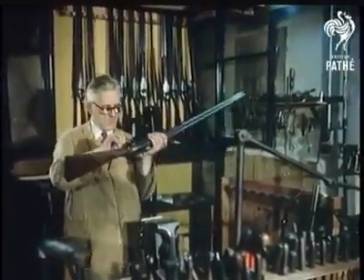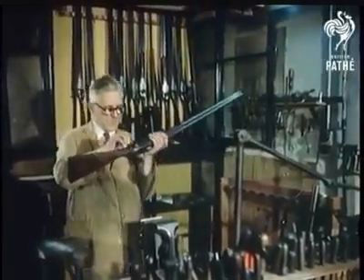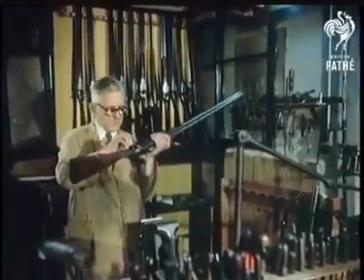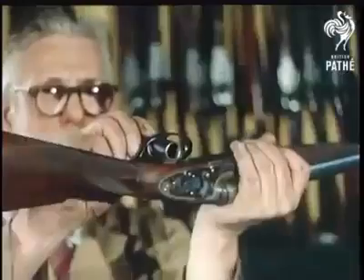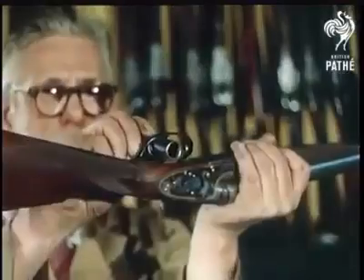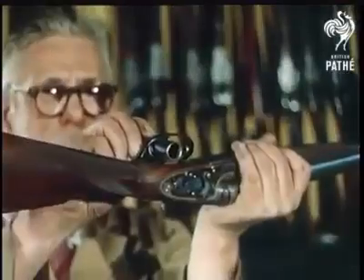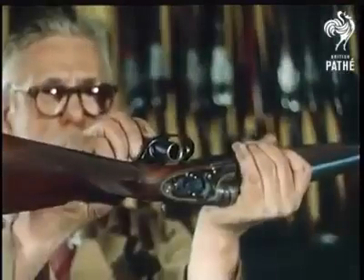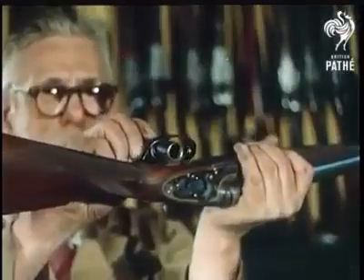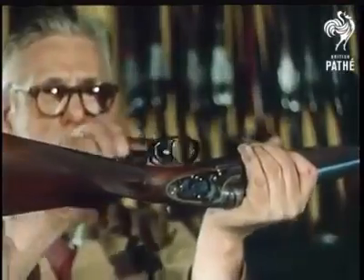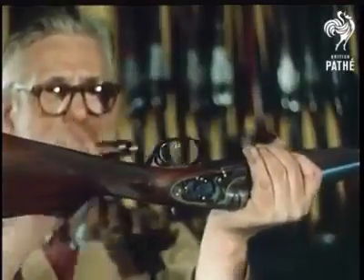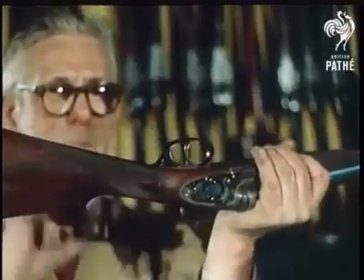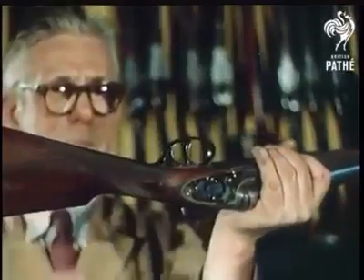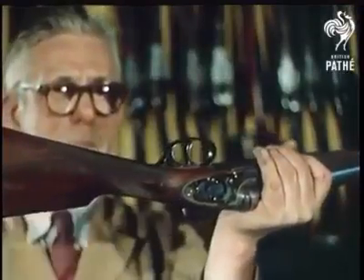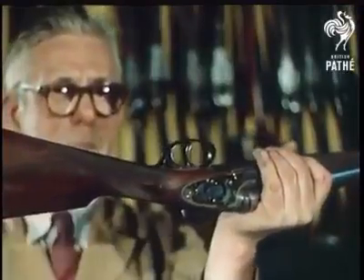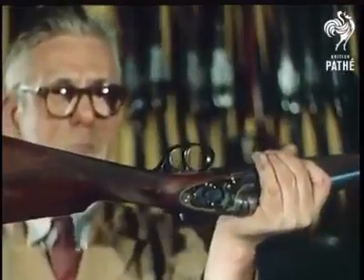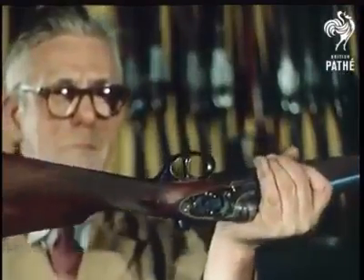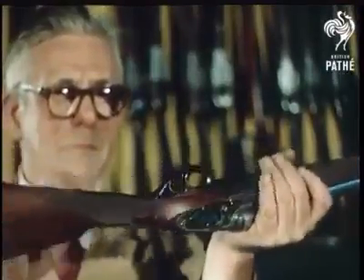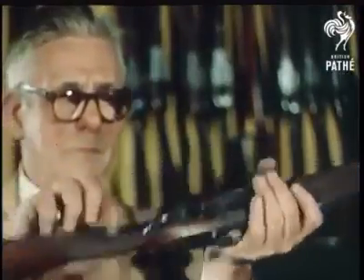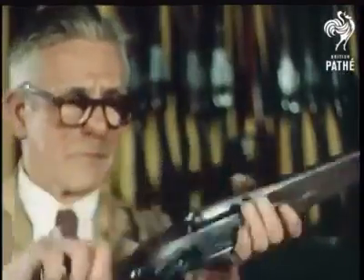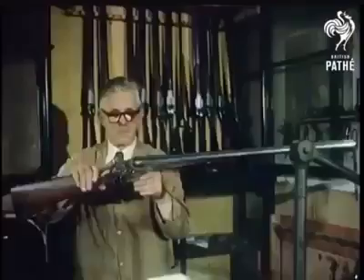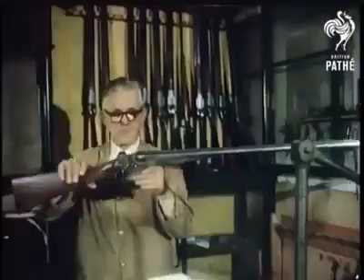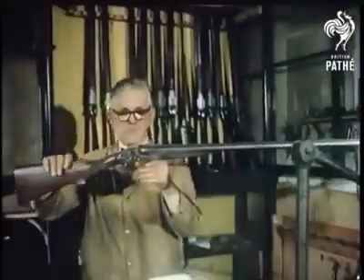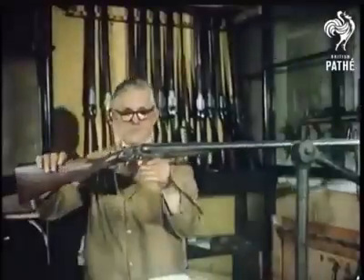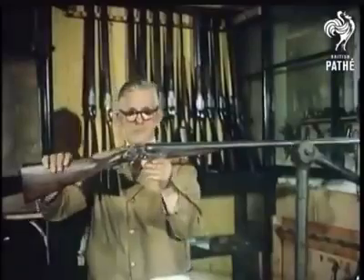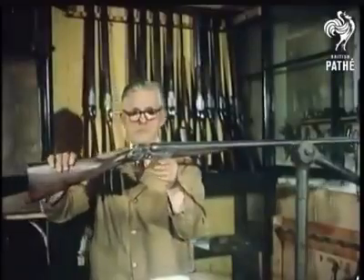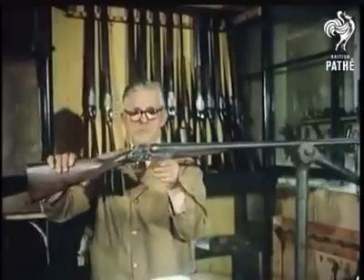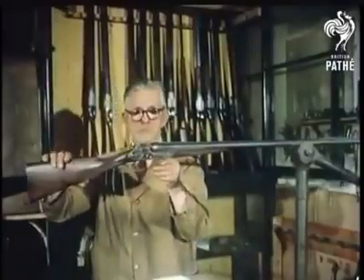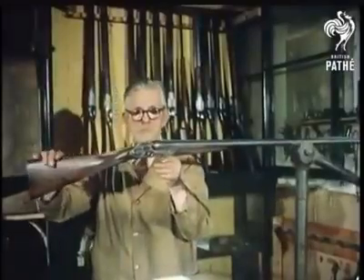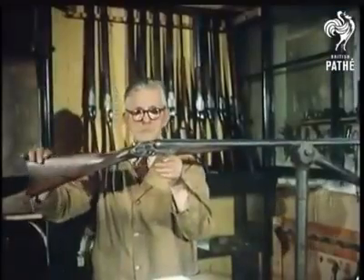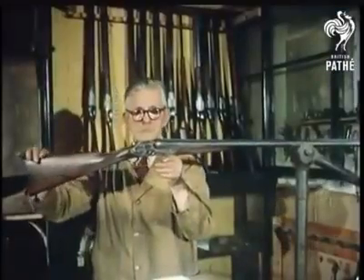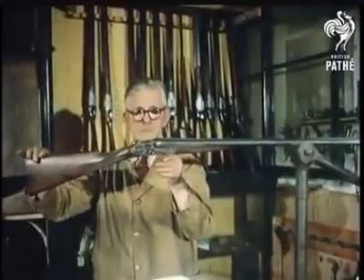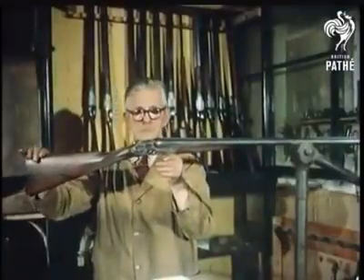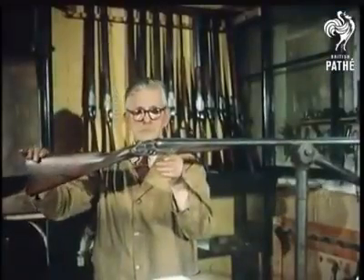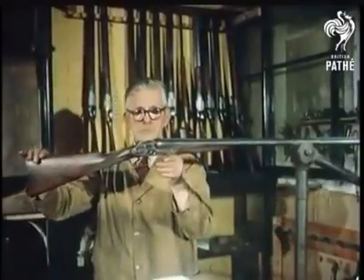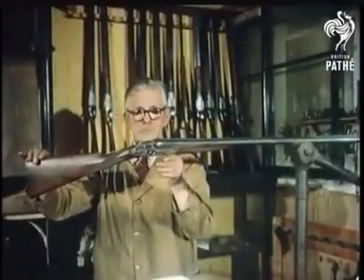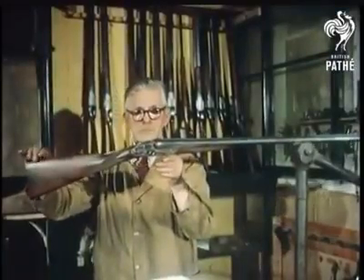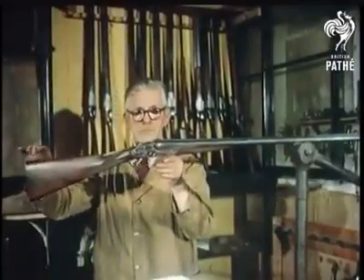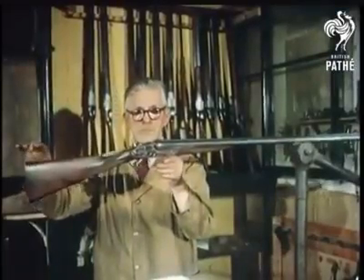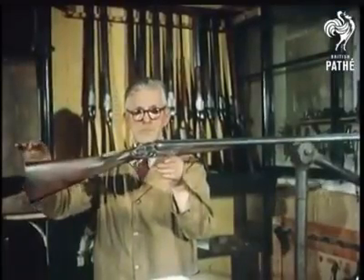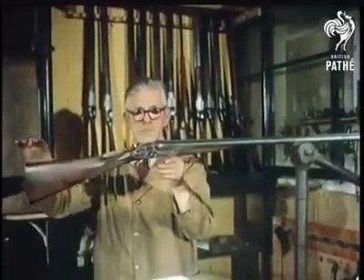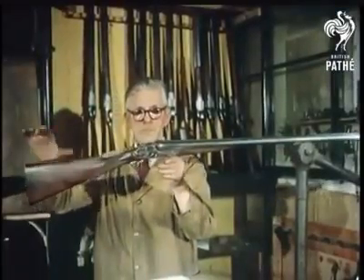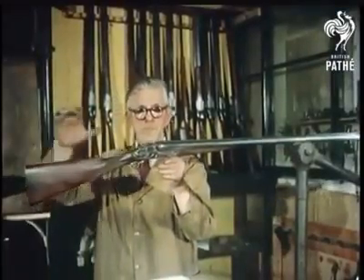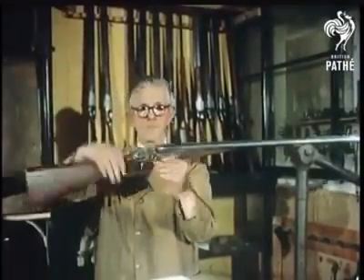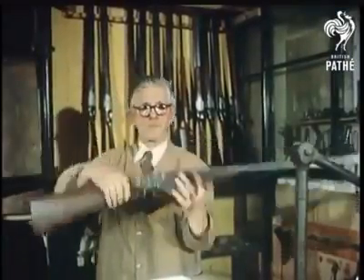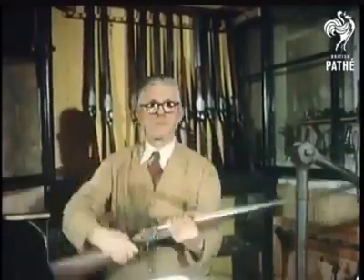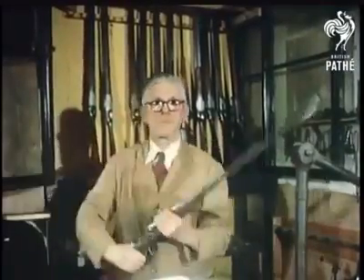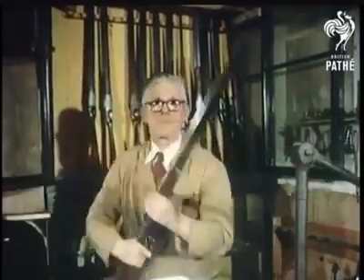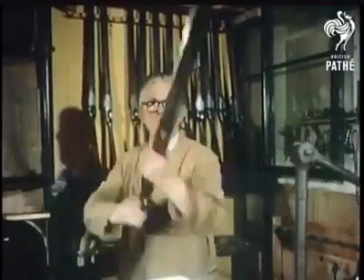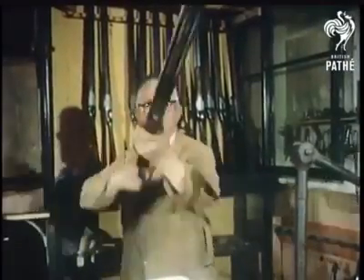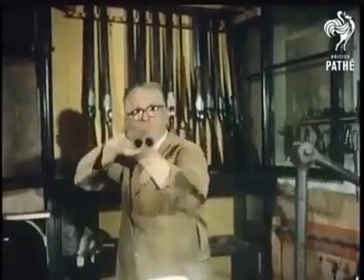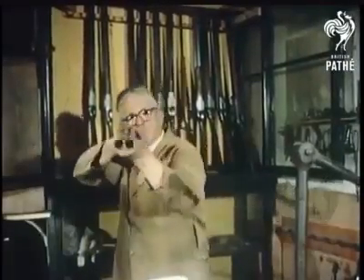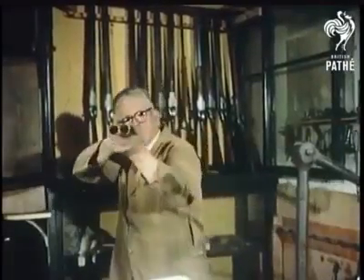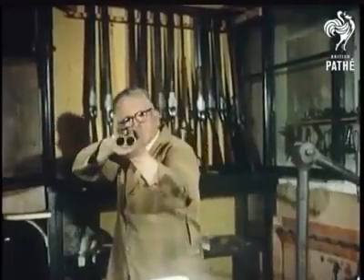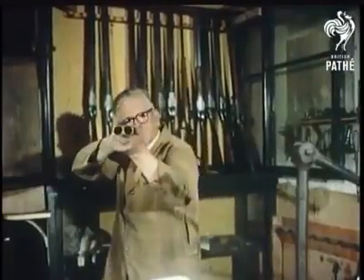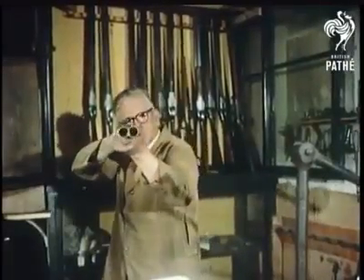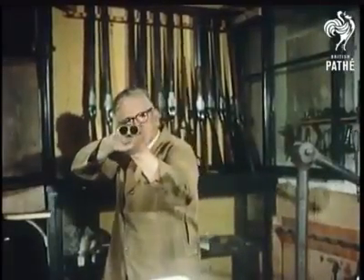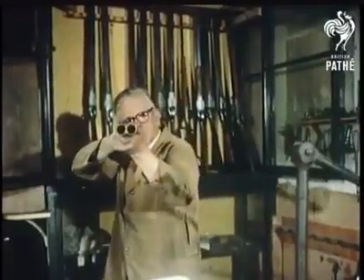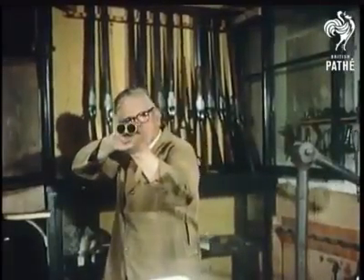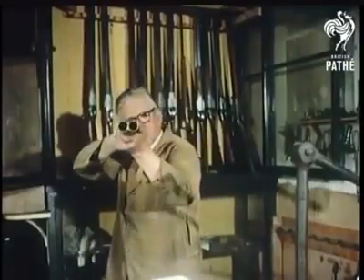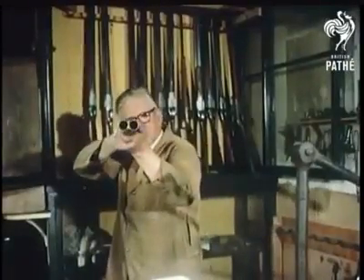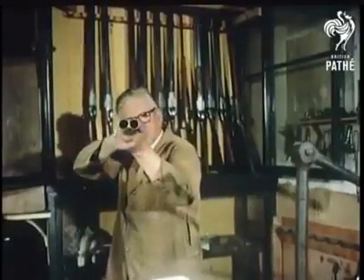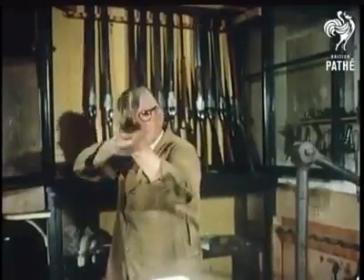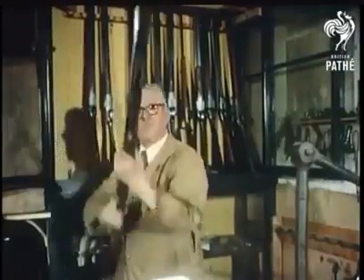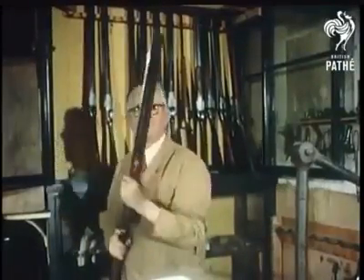Although they should receive yearly overhauls, sporting guns will last a lifetime if looked after. Symbols of the best in British craftsmanship.